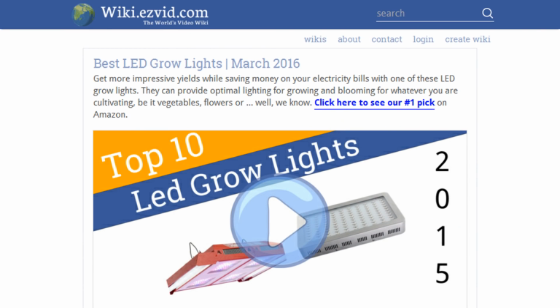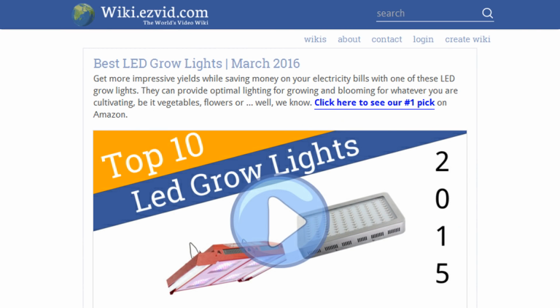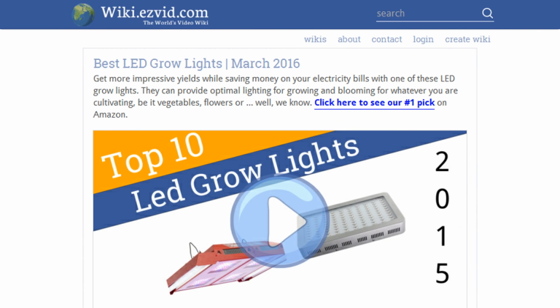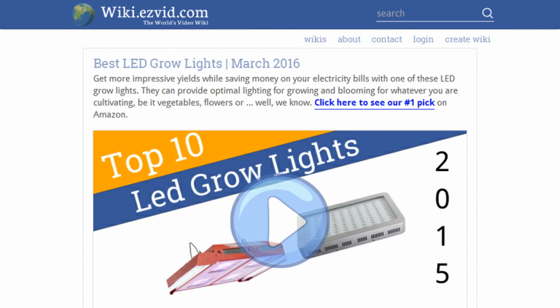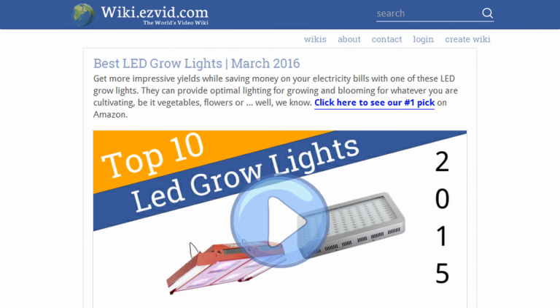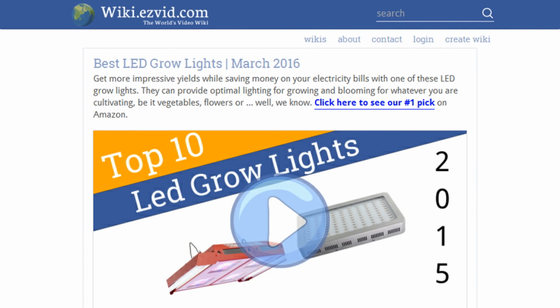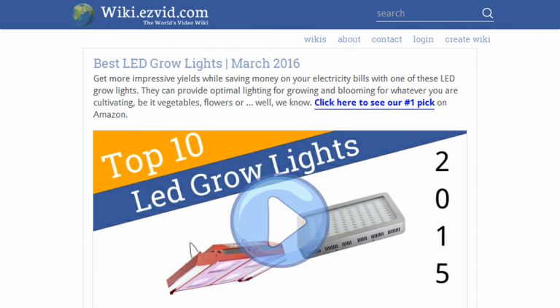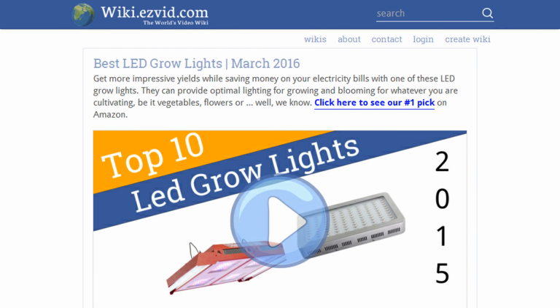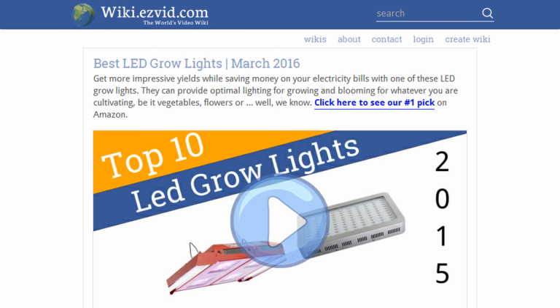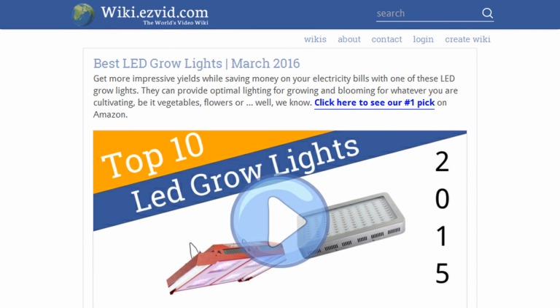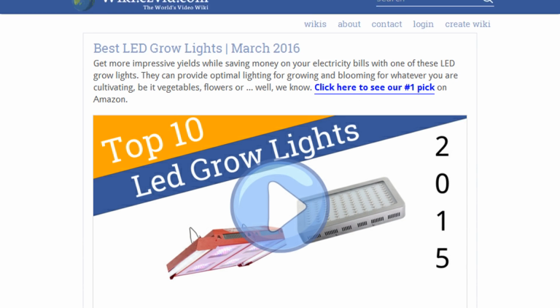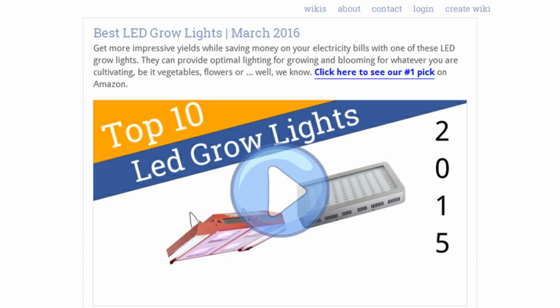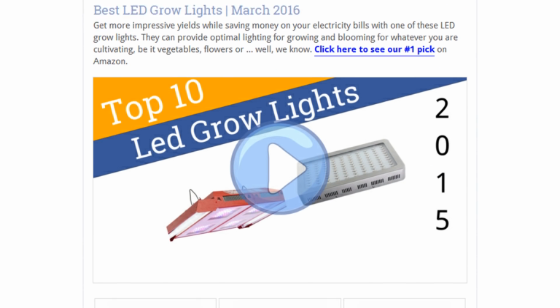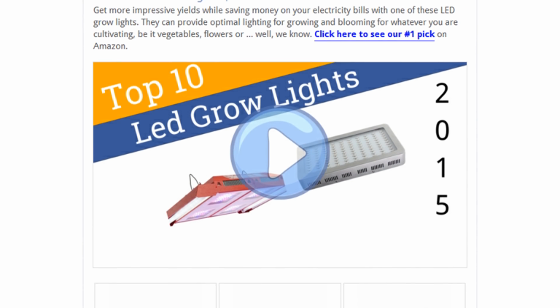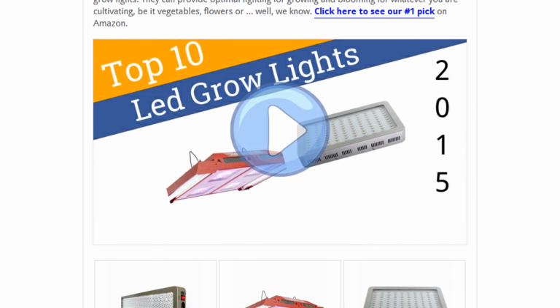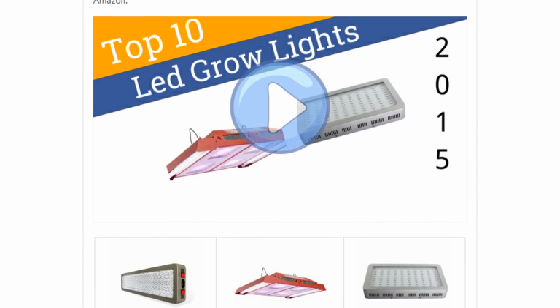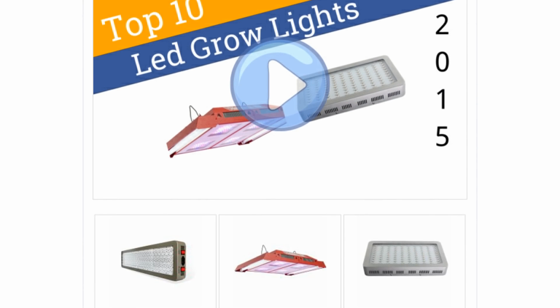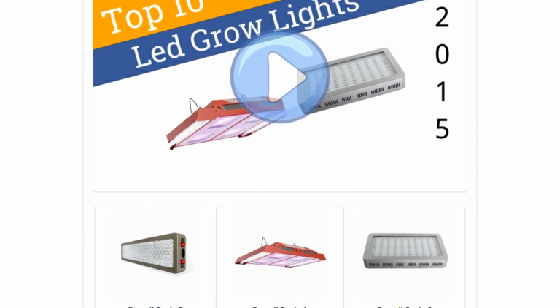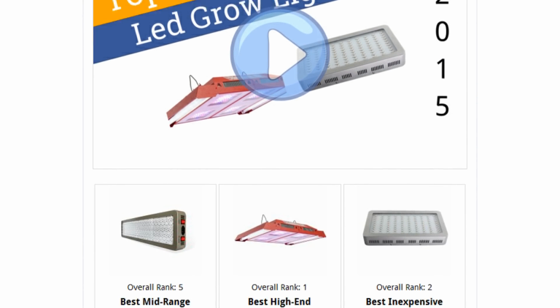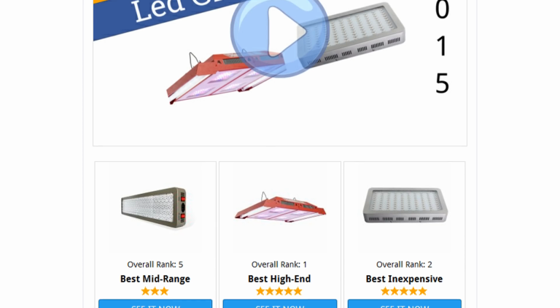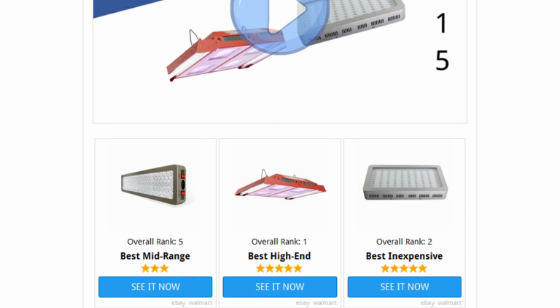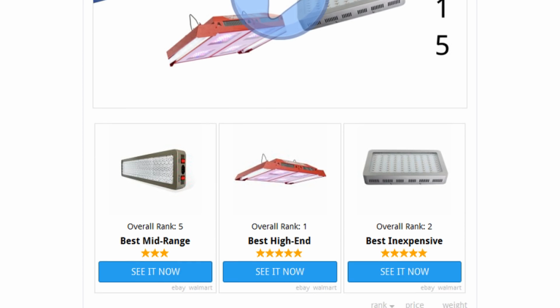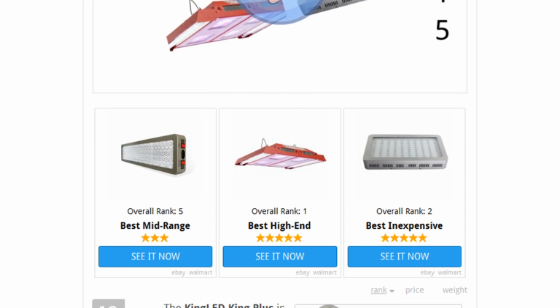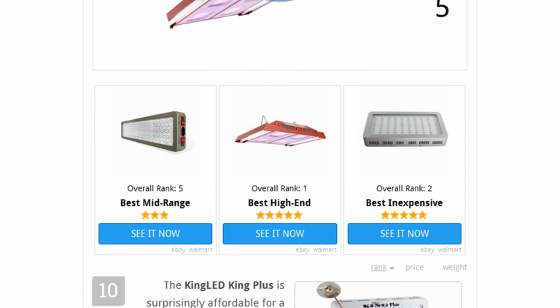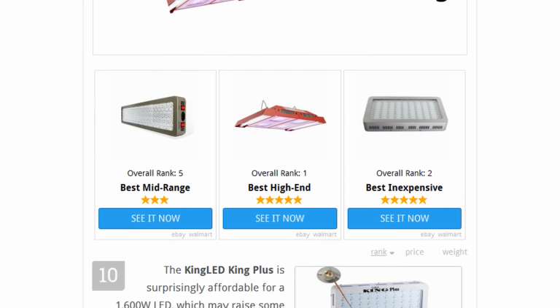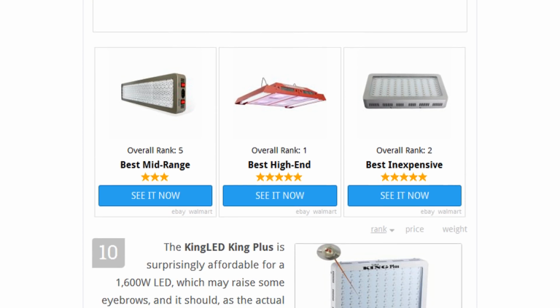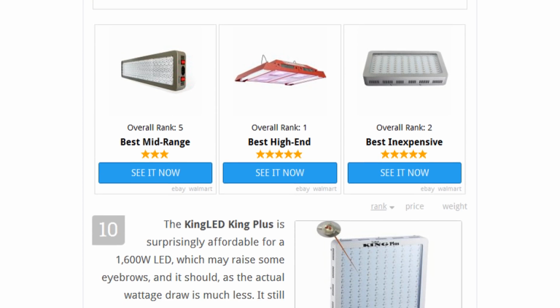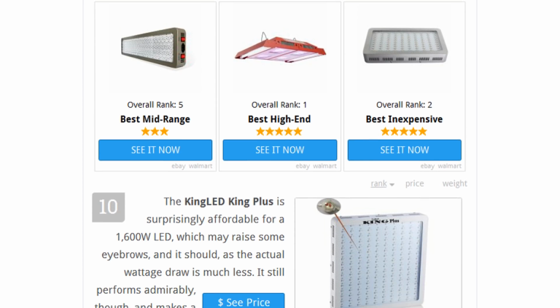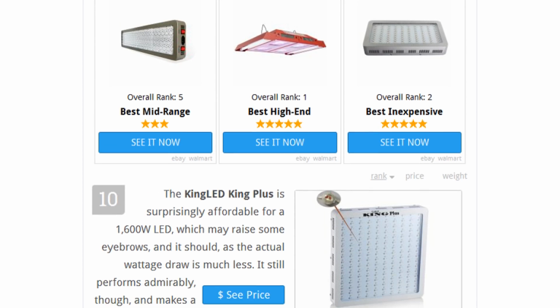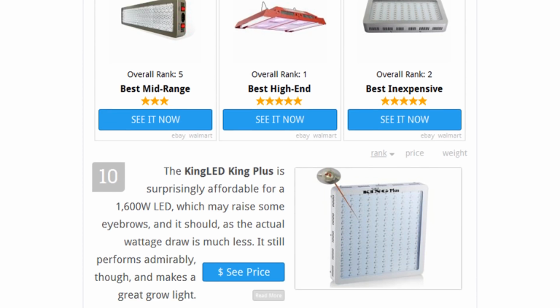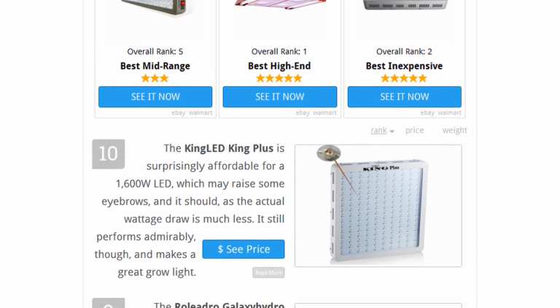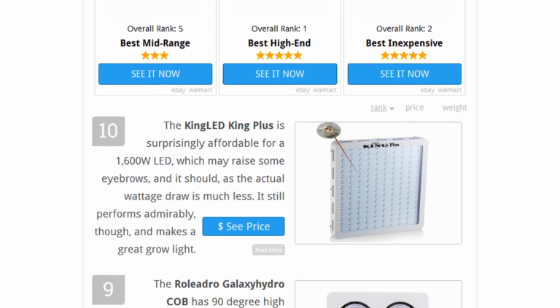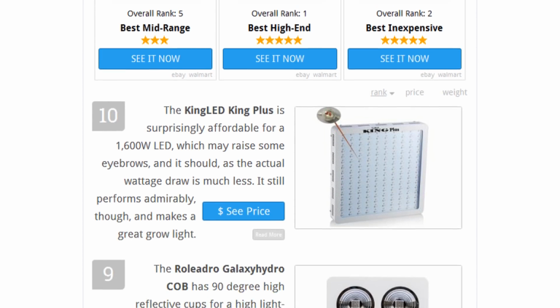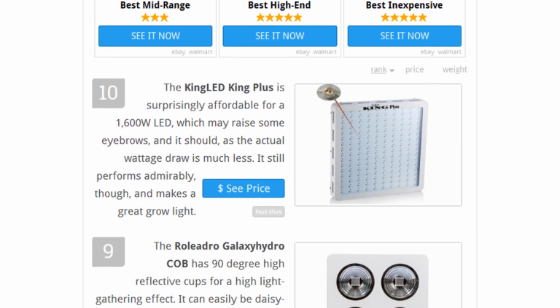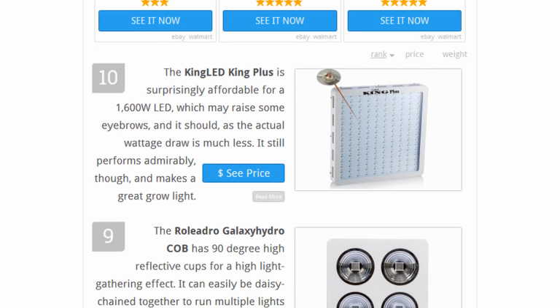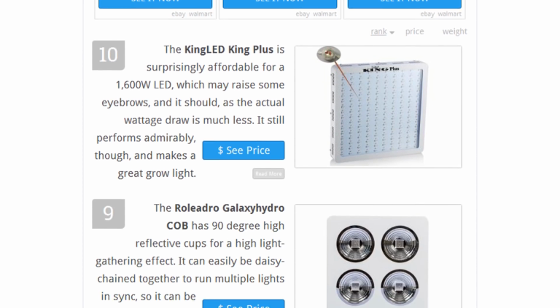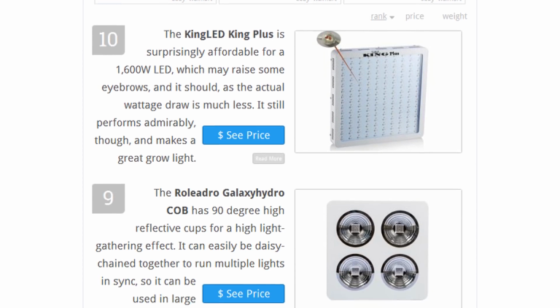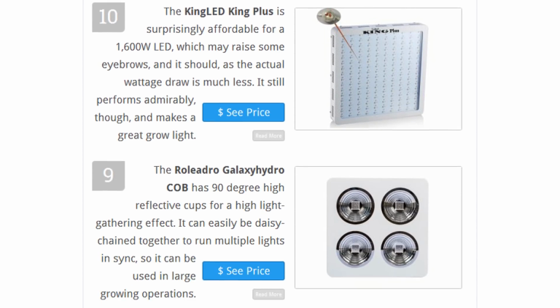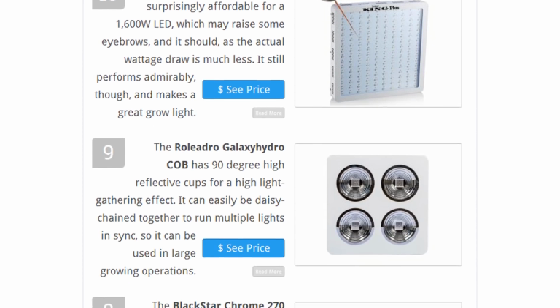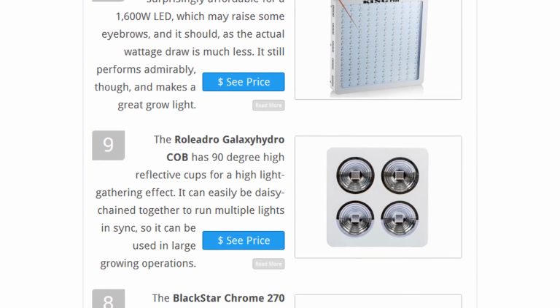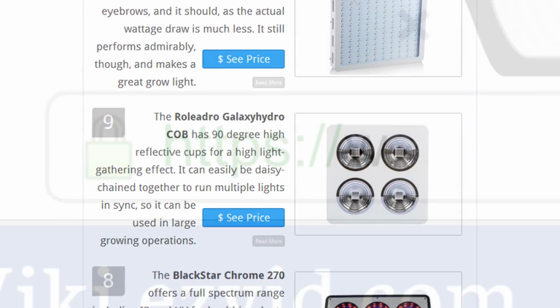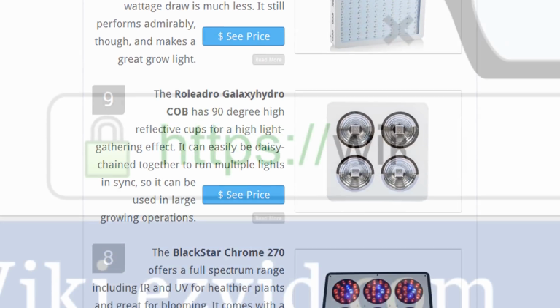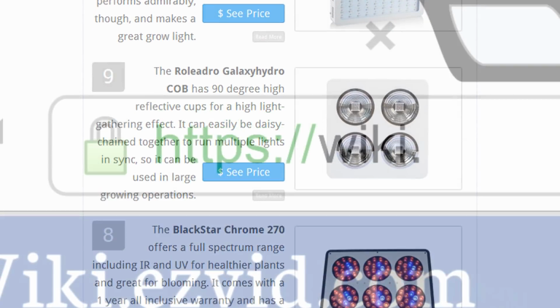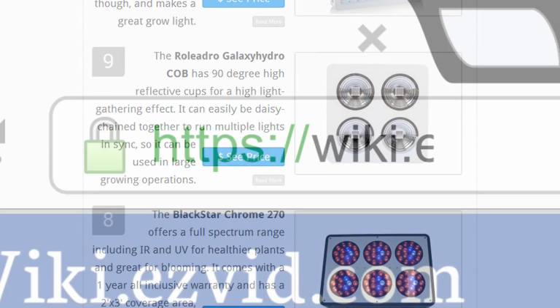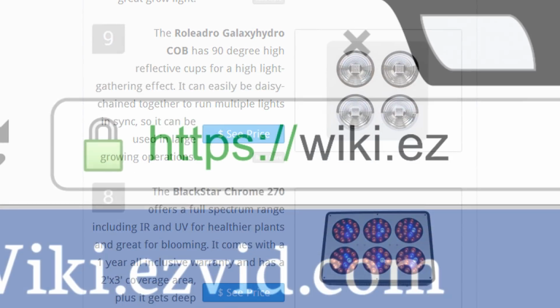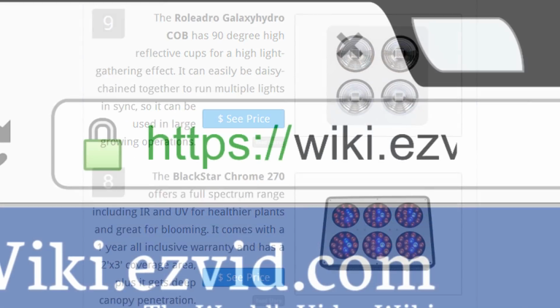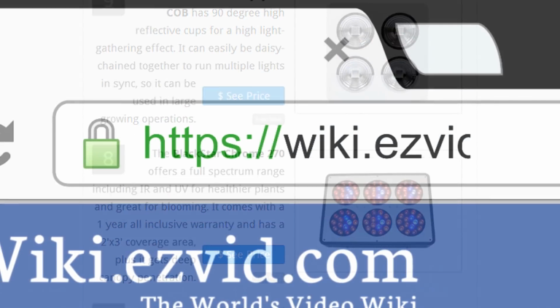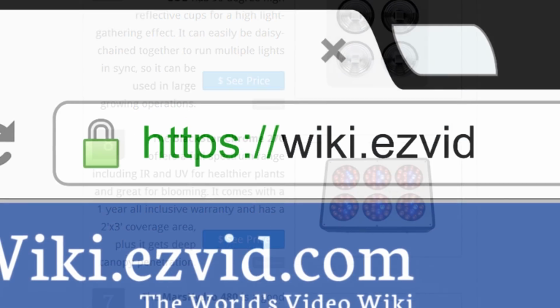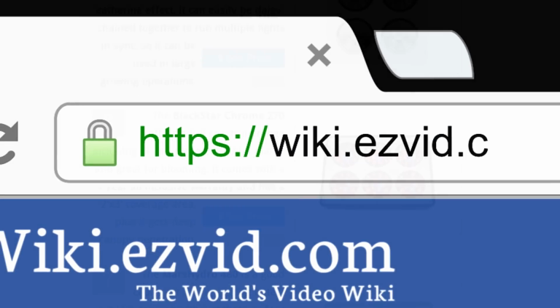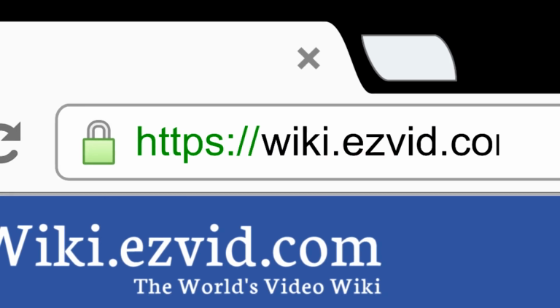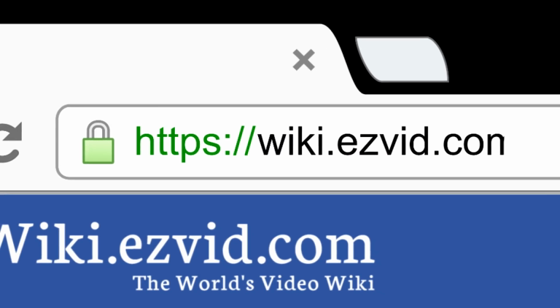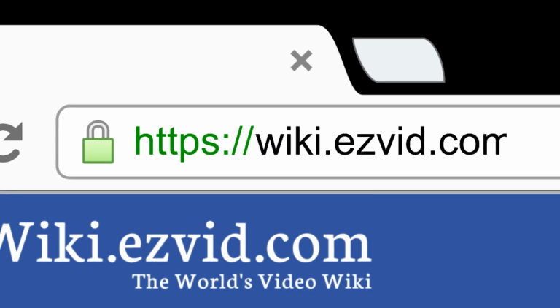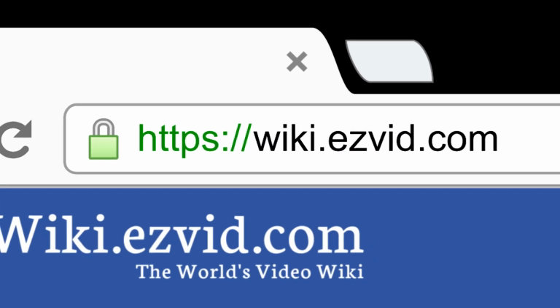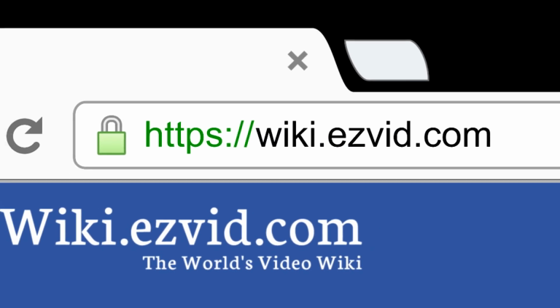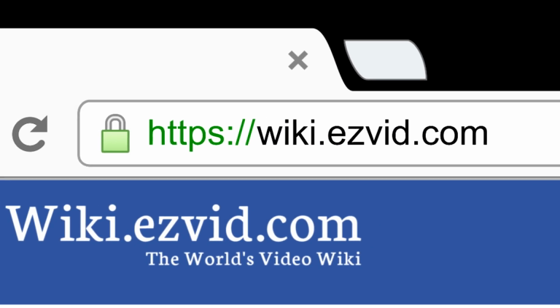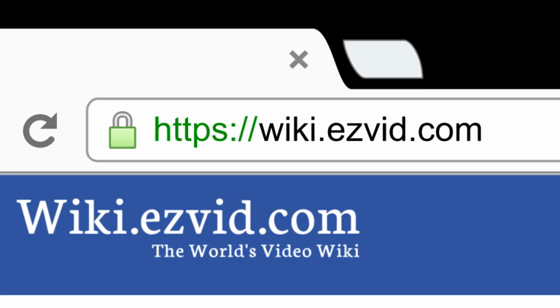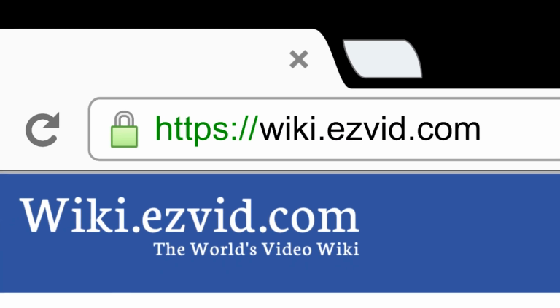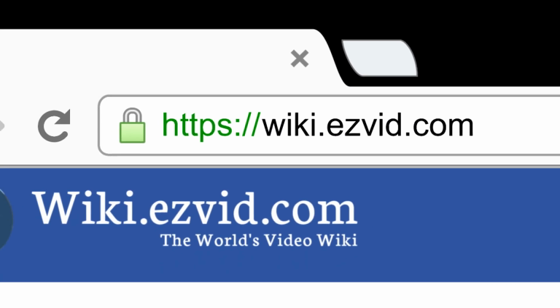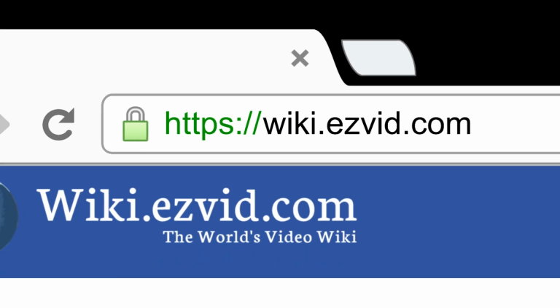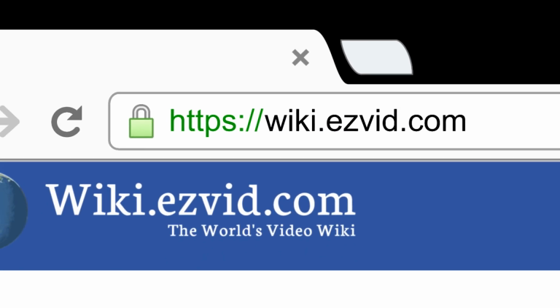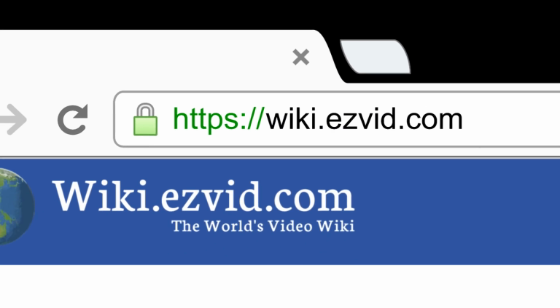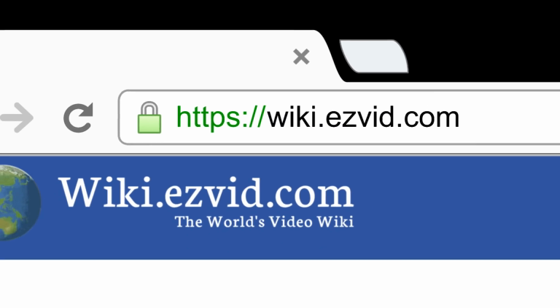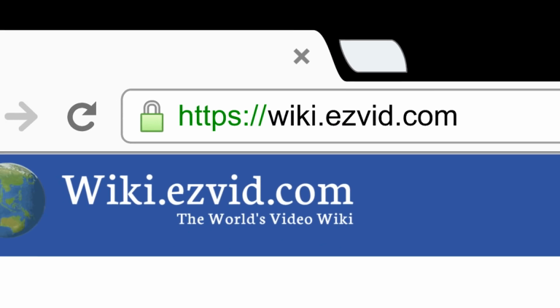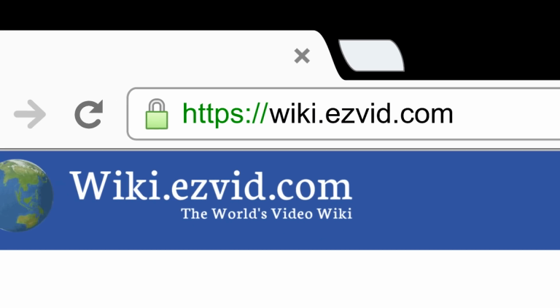To see all this stuff, go to wiki.easyvid.com and search for LED grow lights, or click beneath this video.